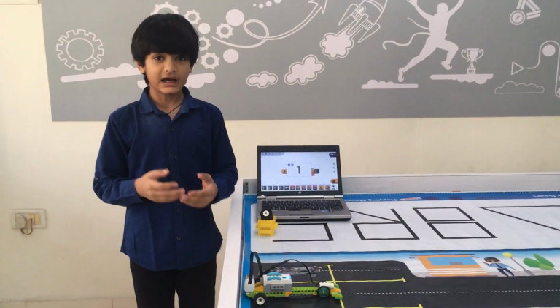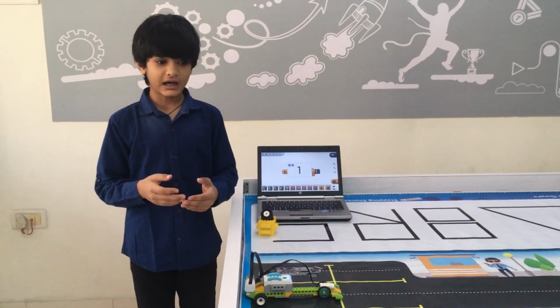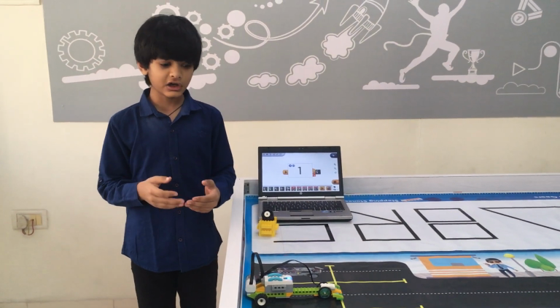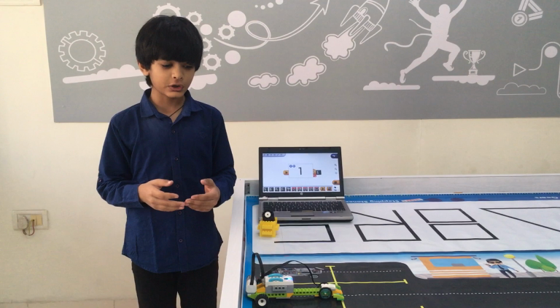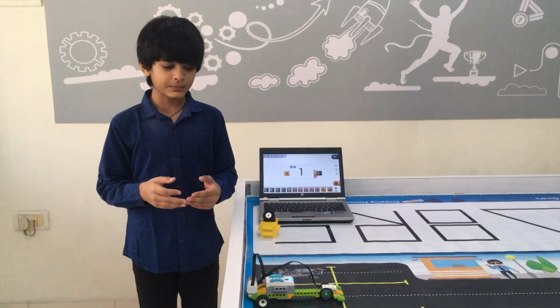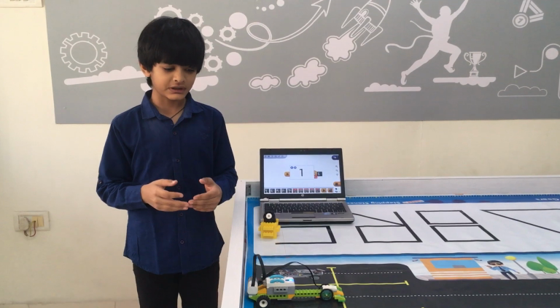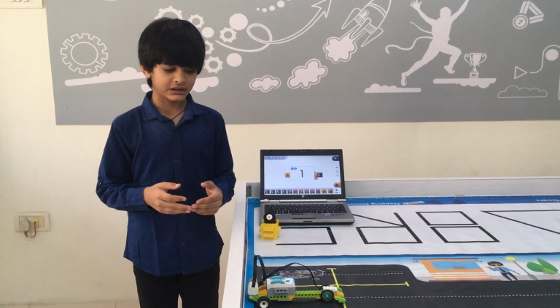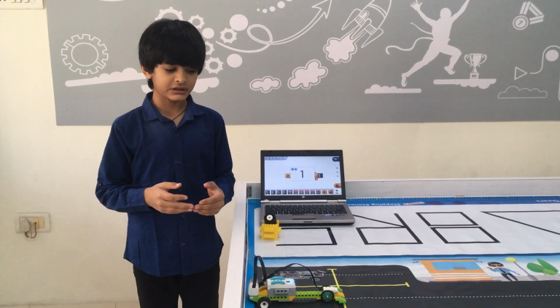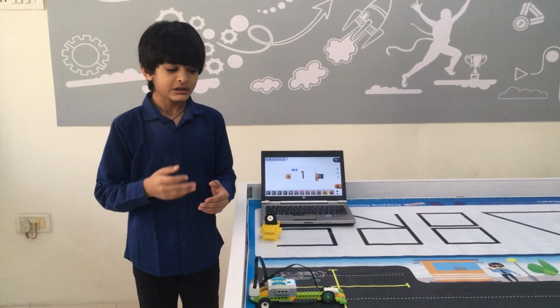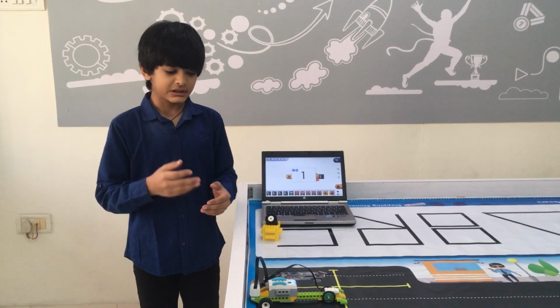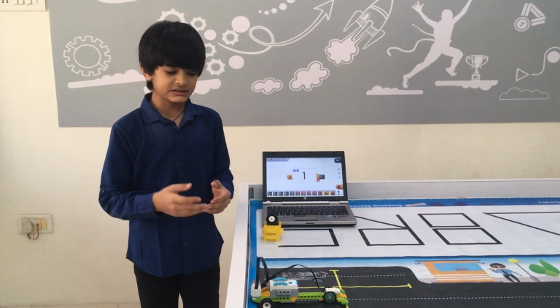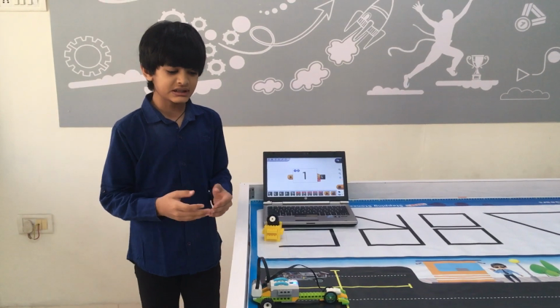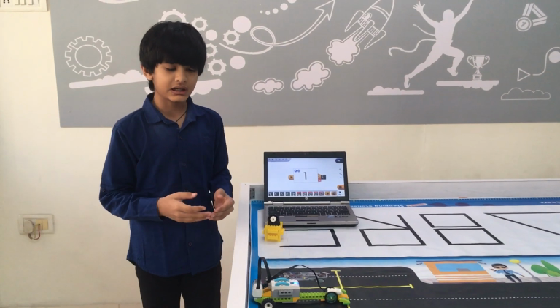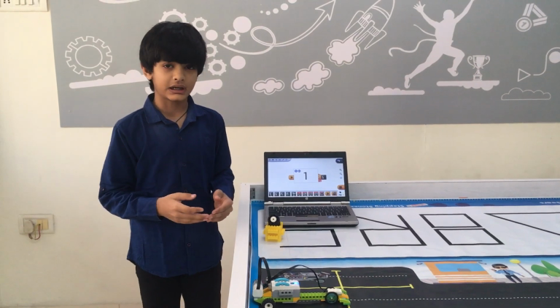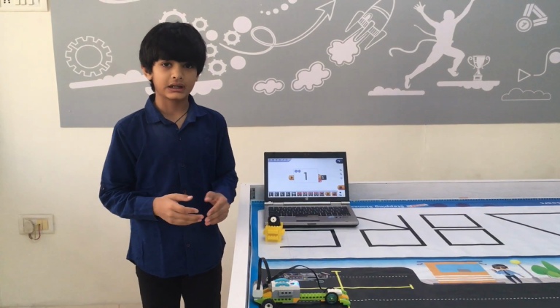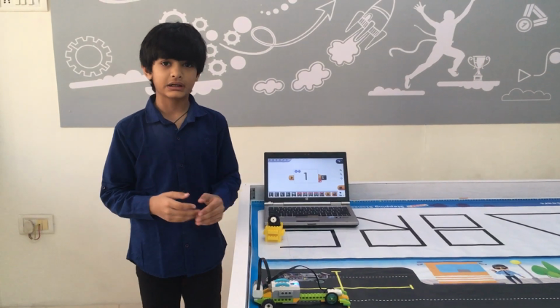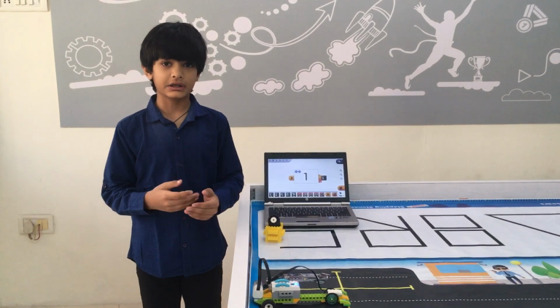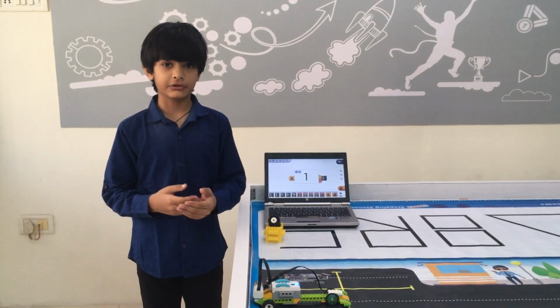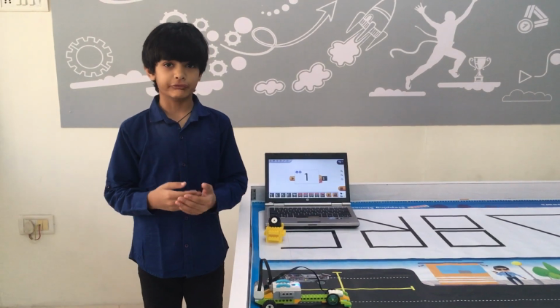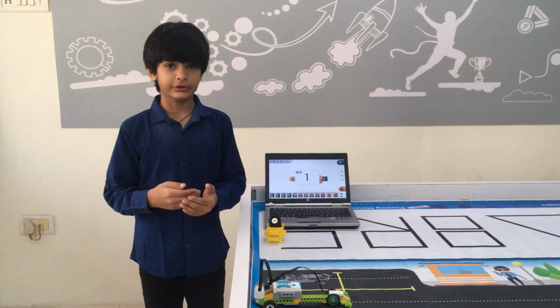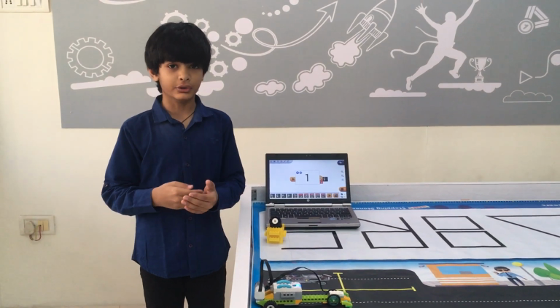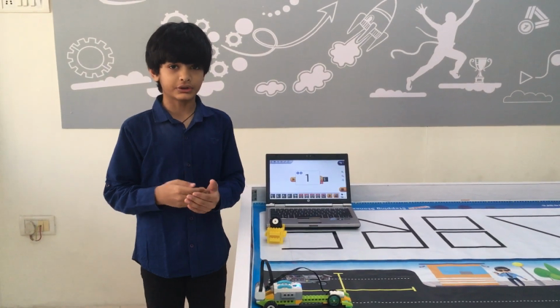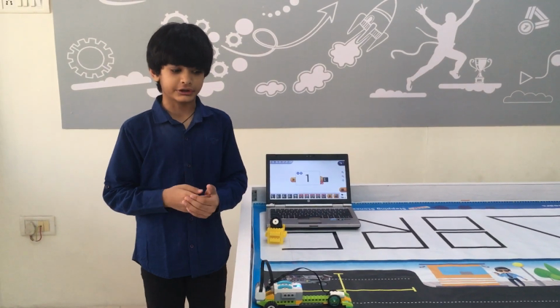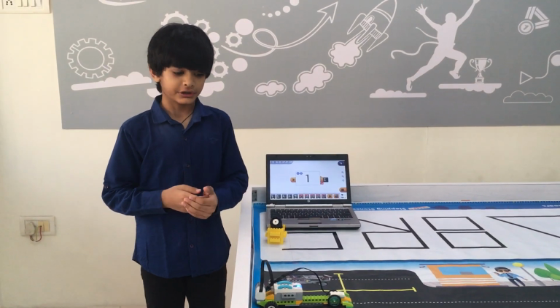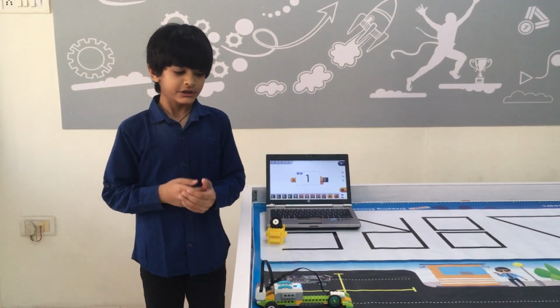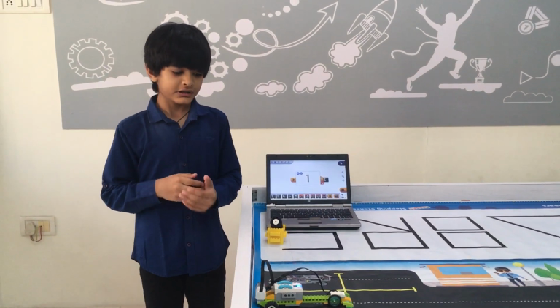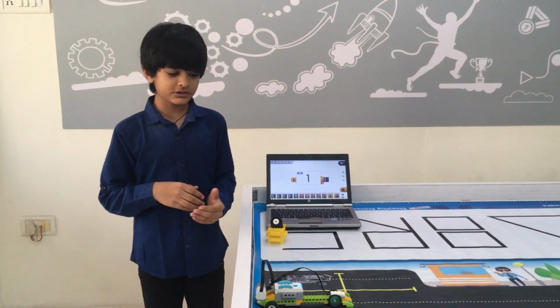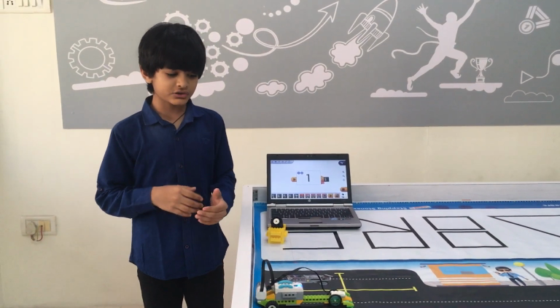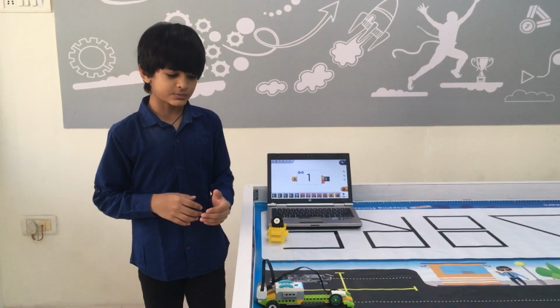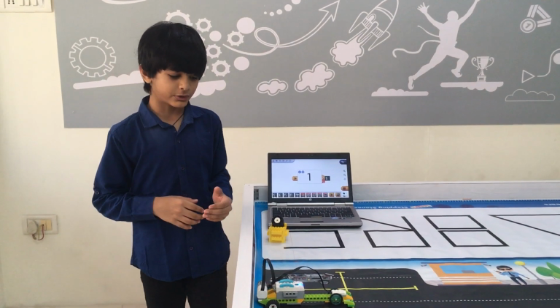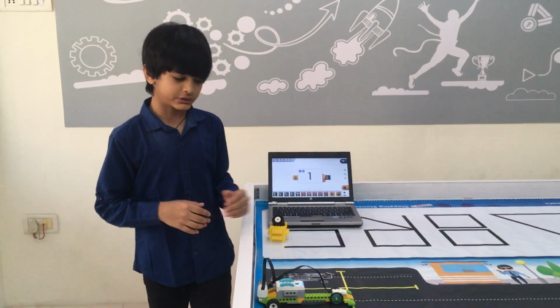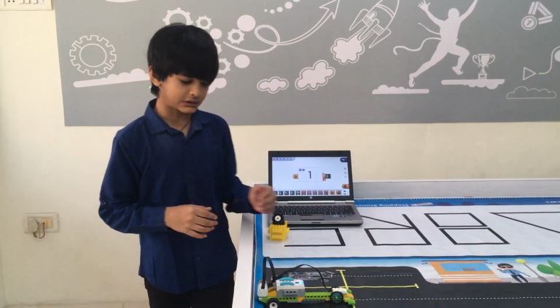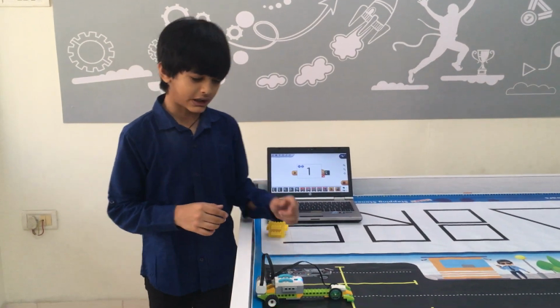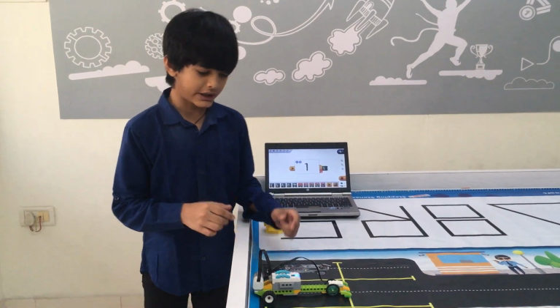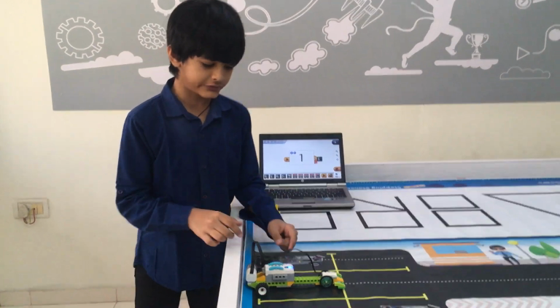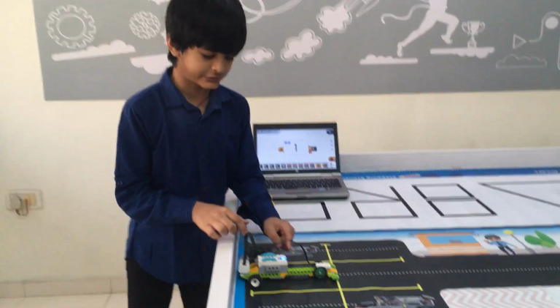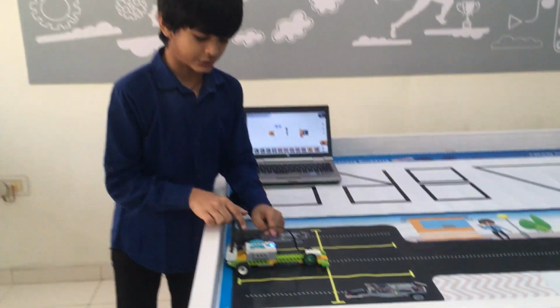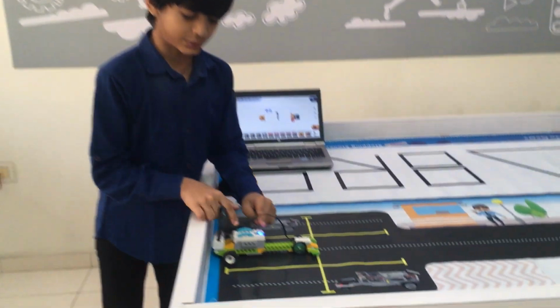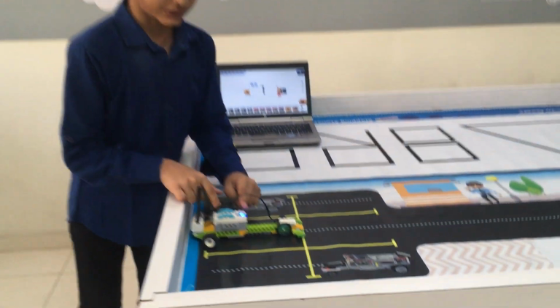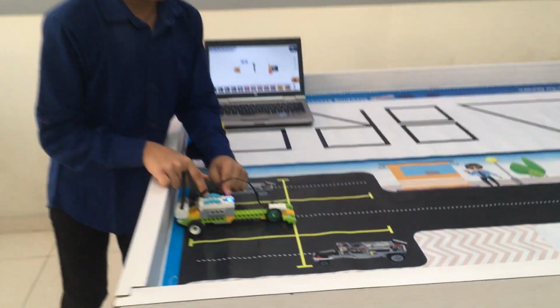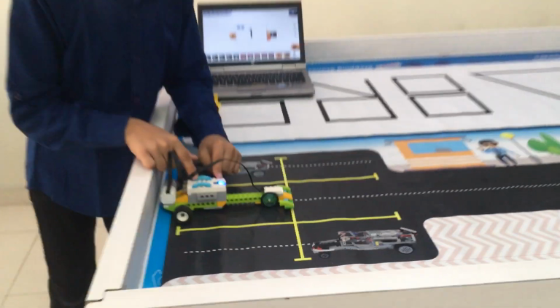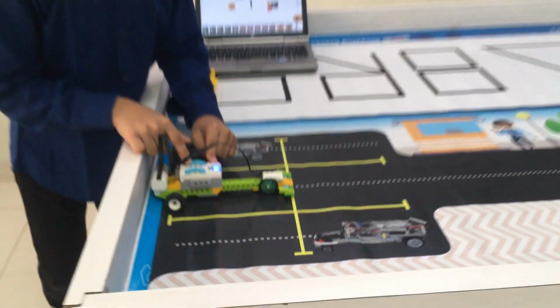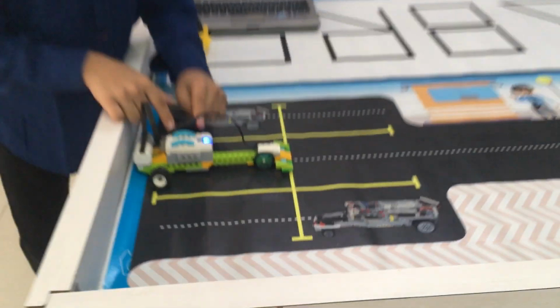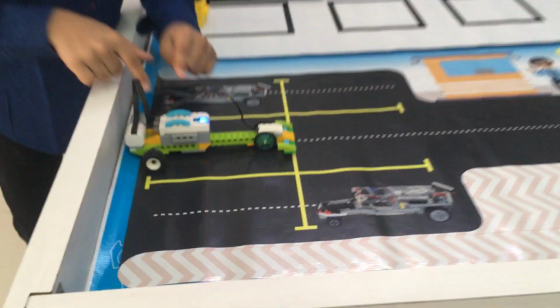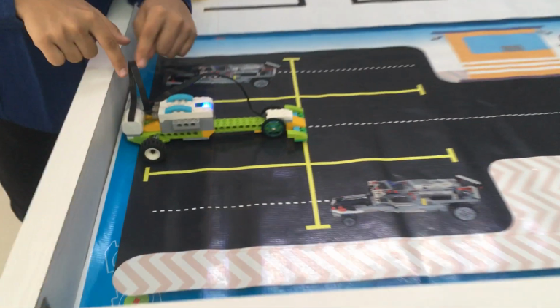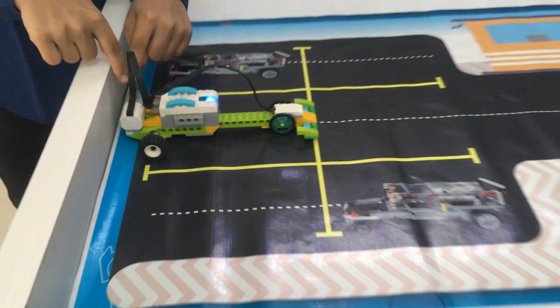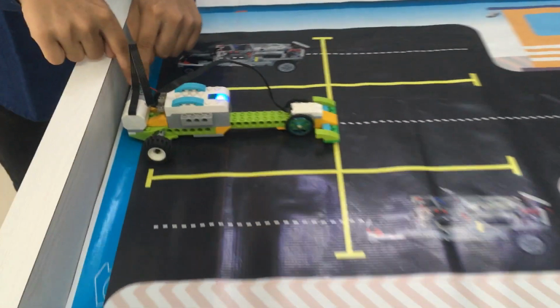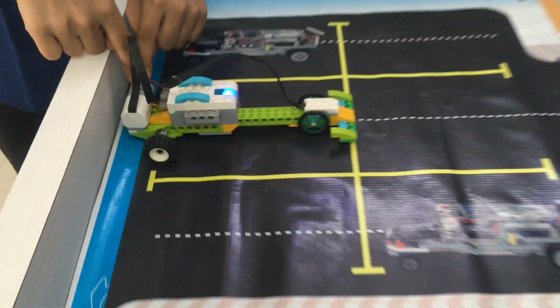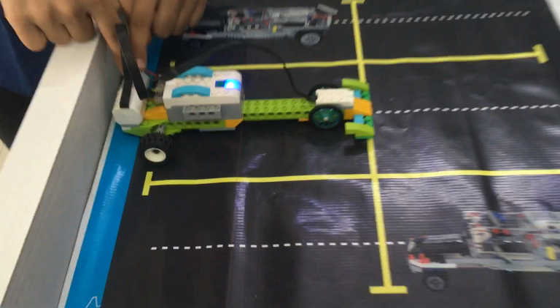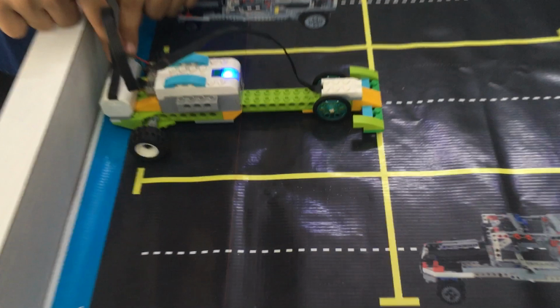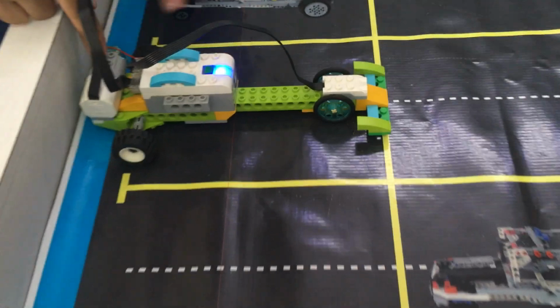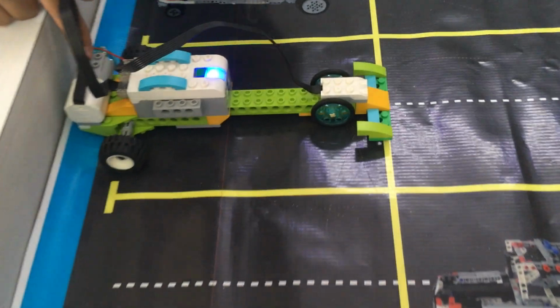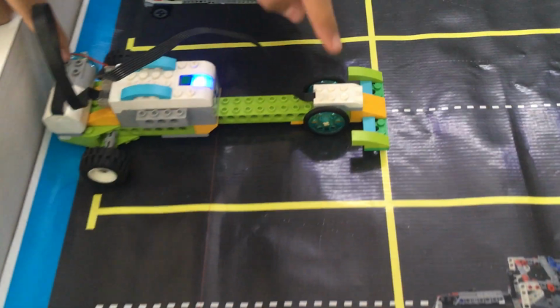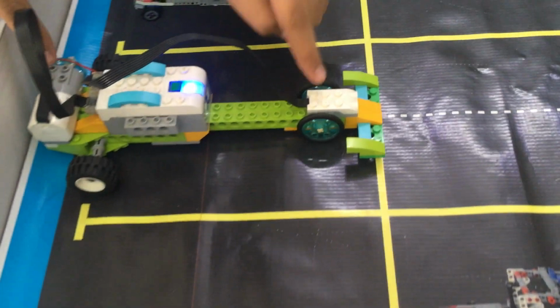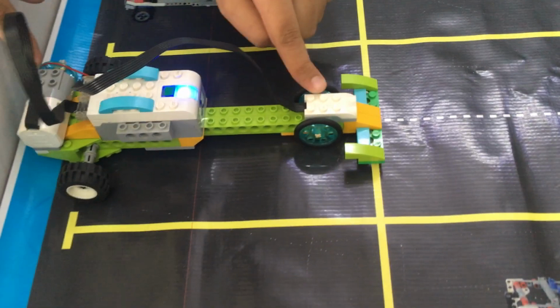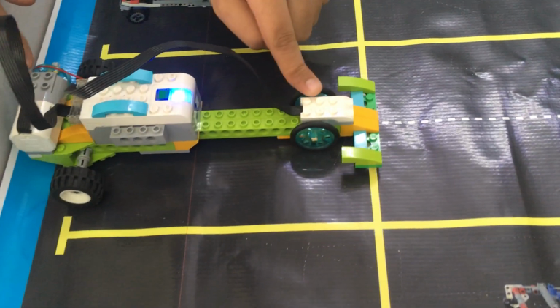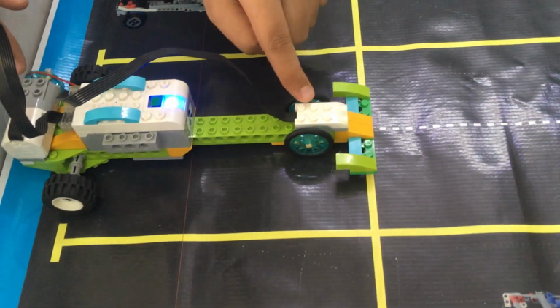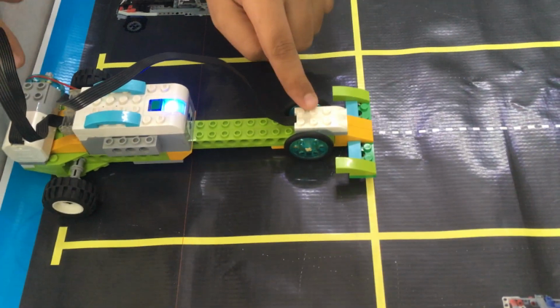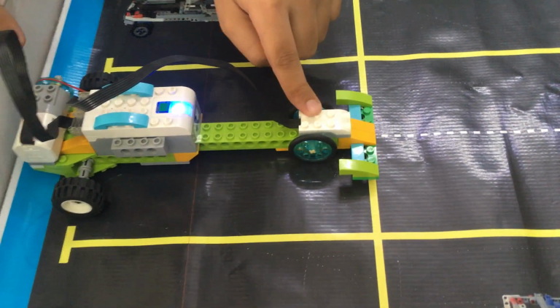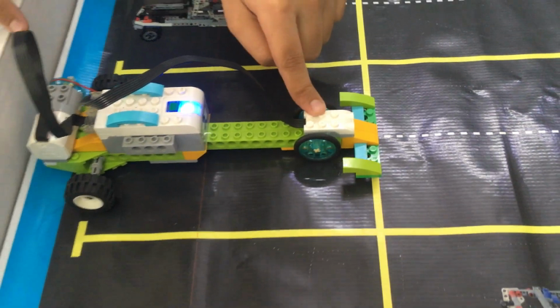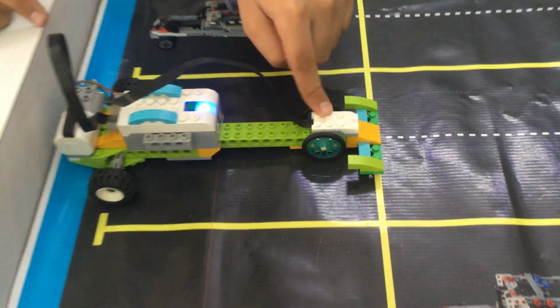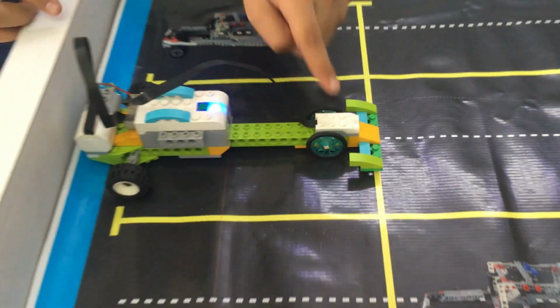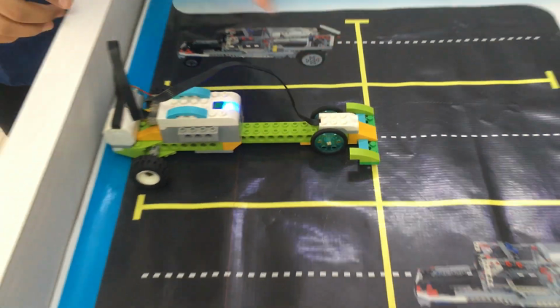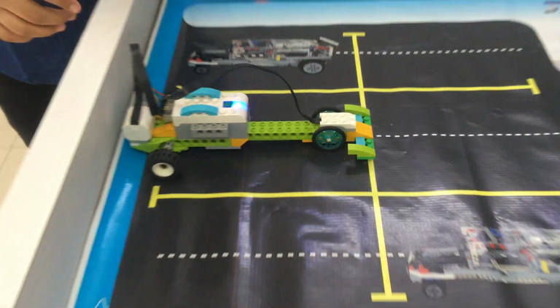I have made a racing car in a video kit. In this model, I have used one smarter, one motor, and one motion sensor.